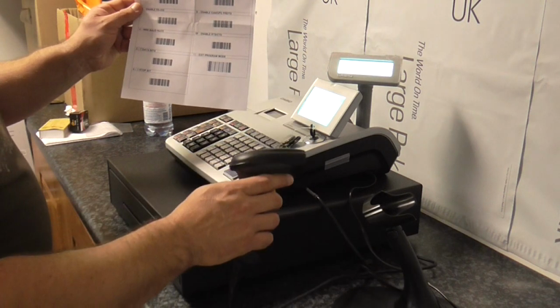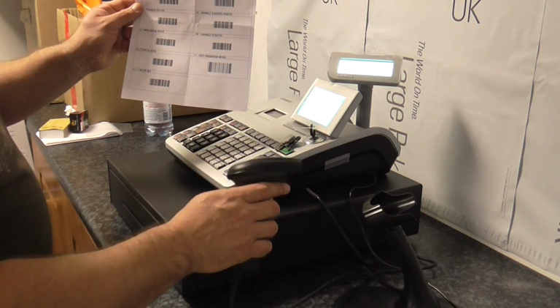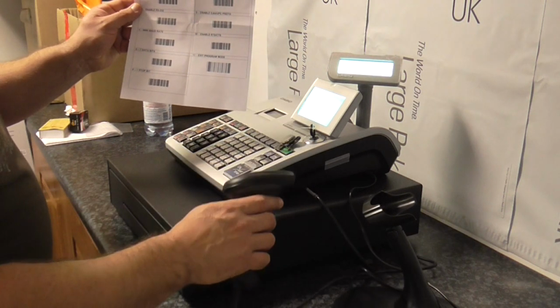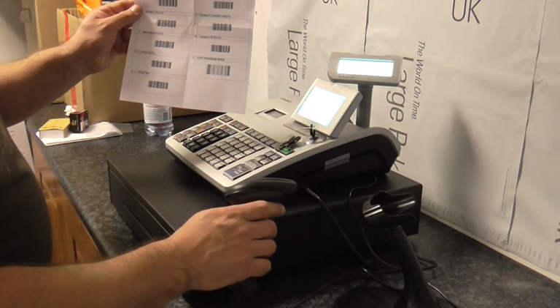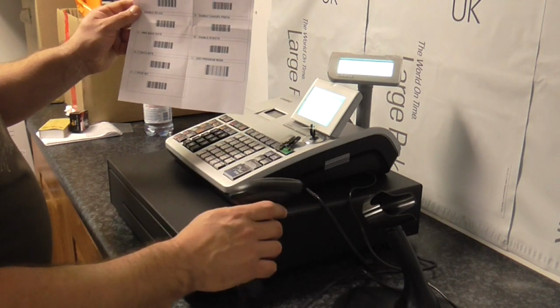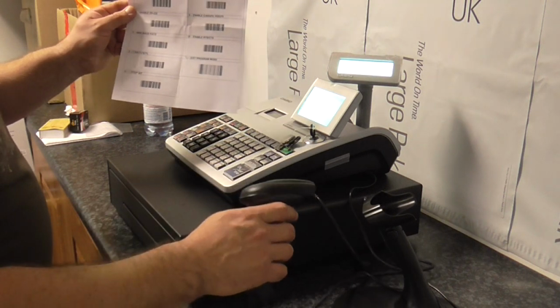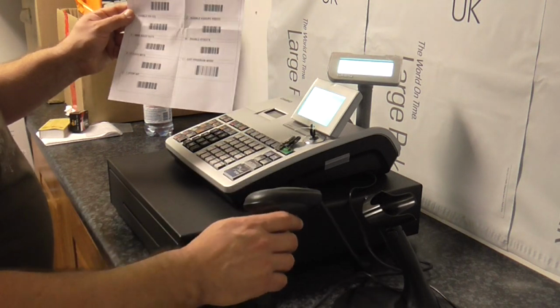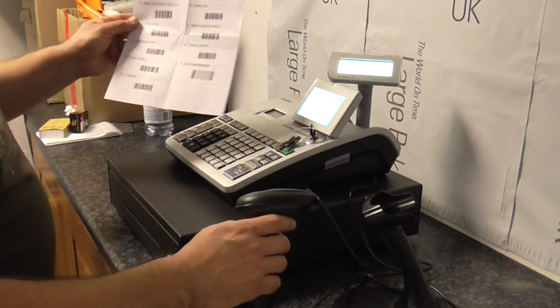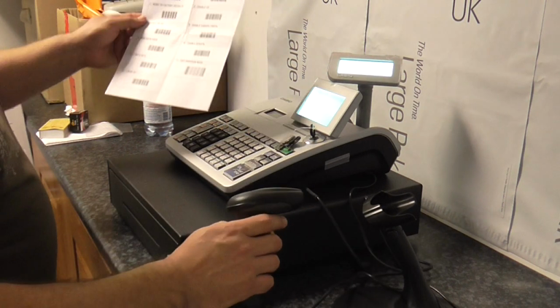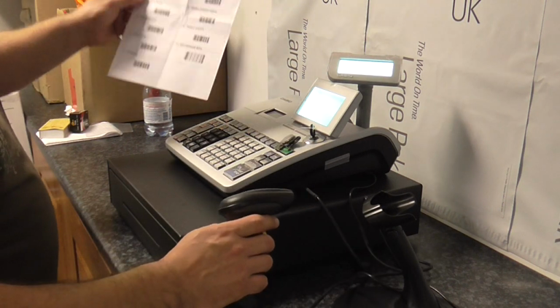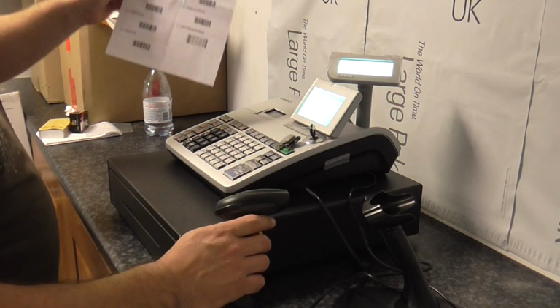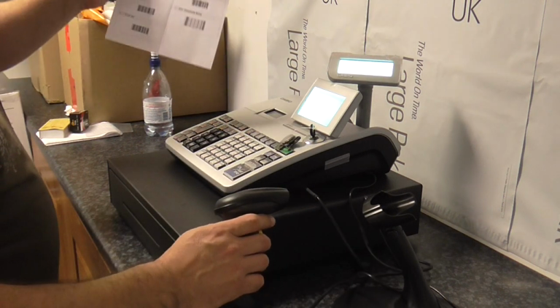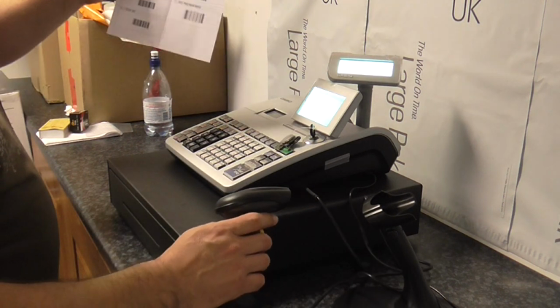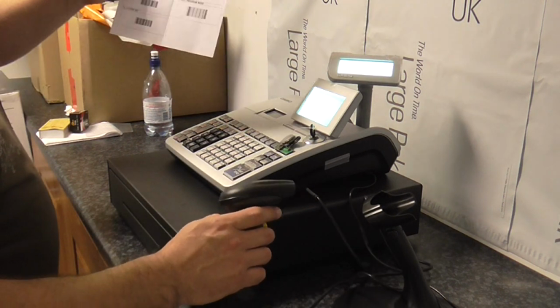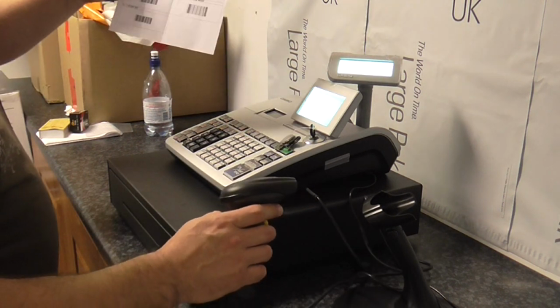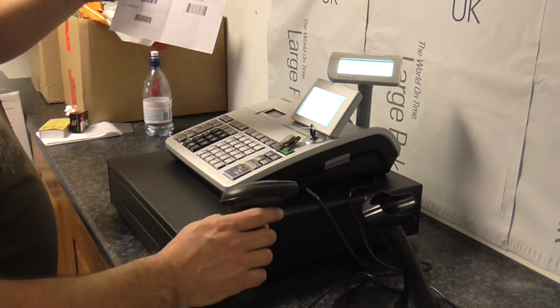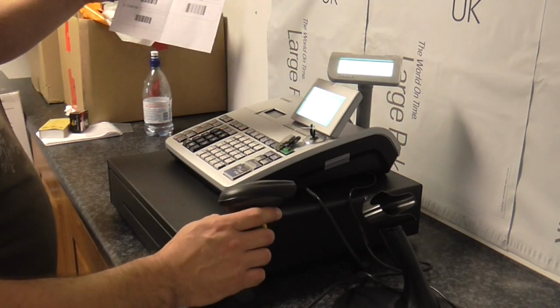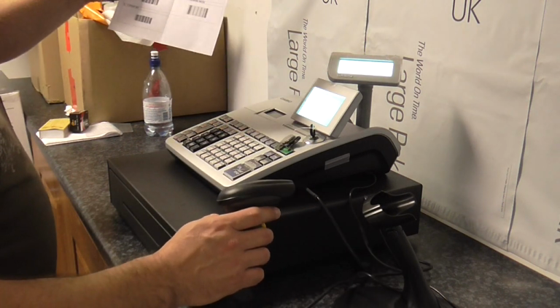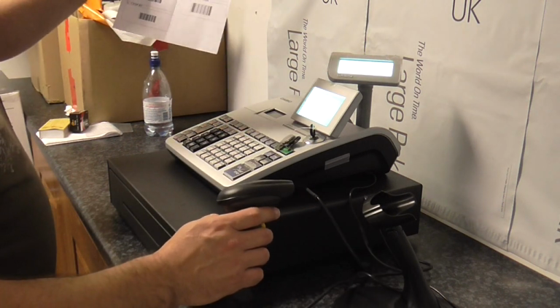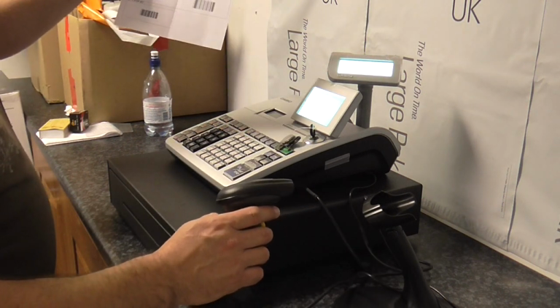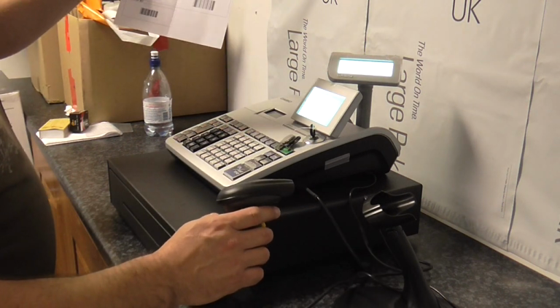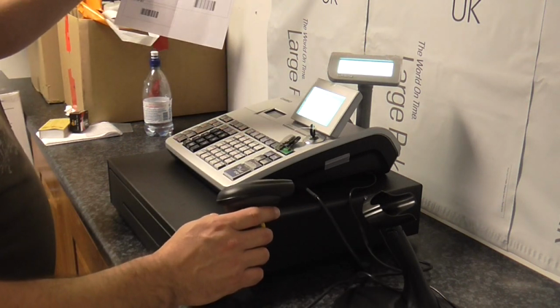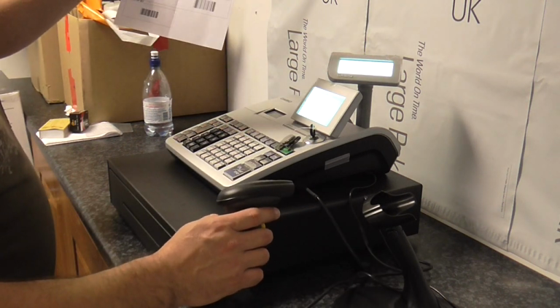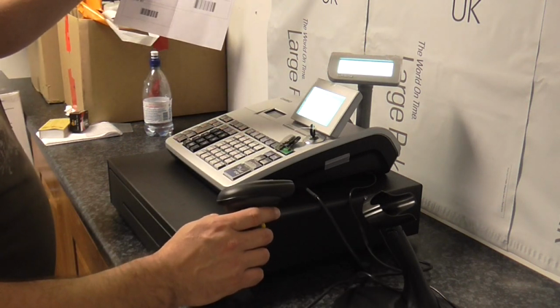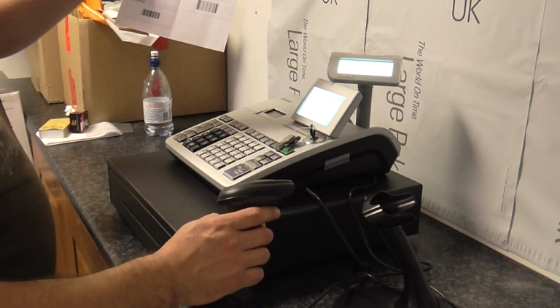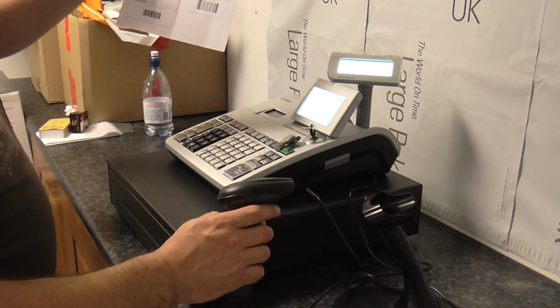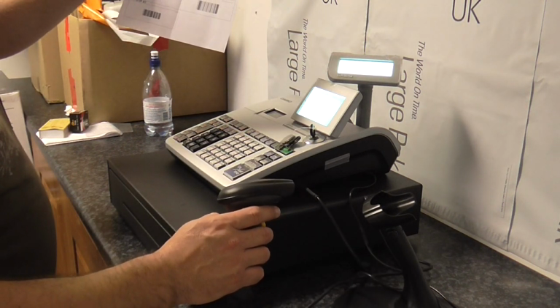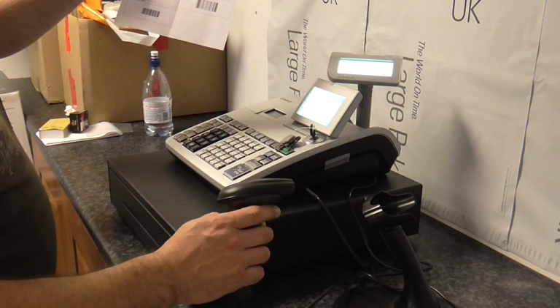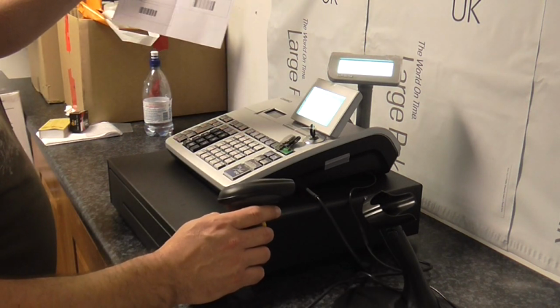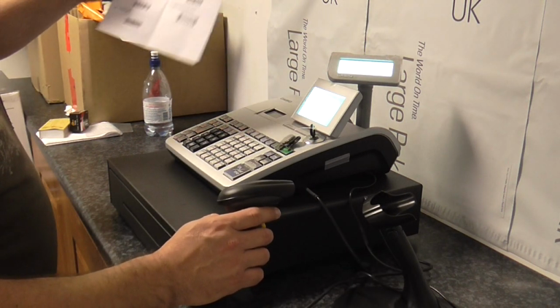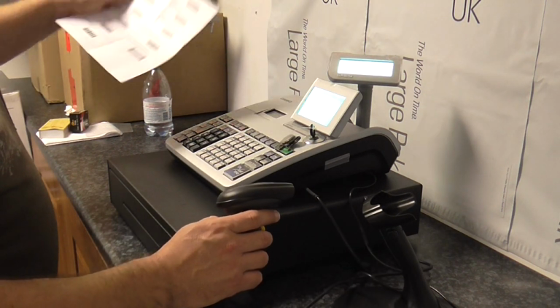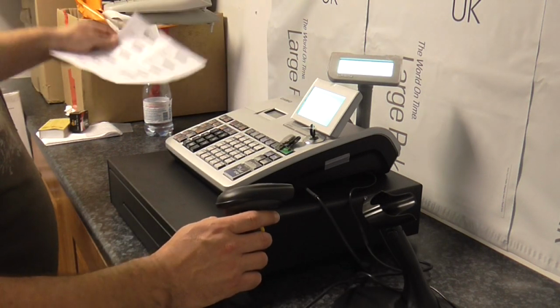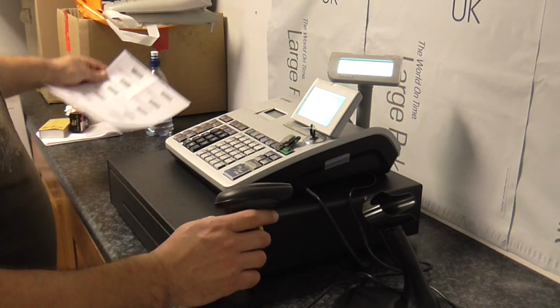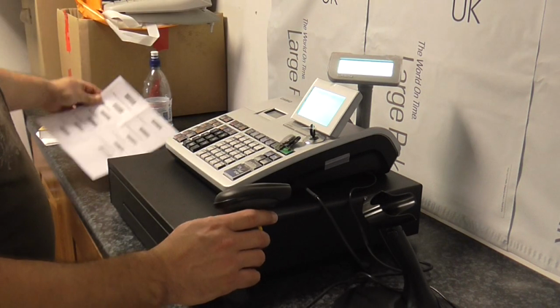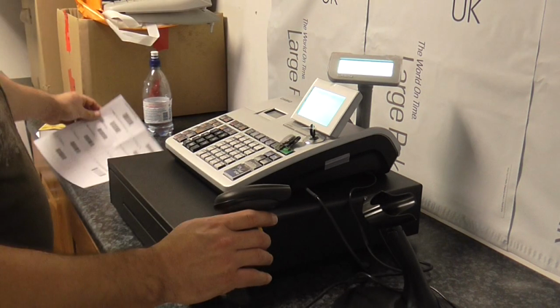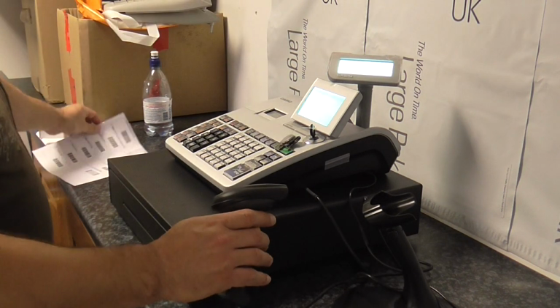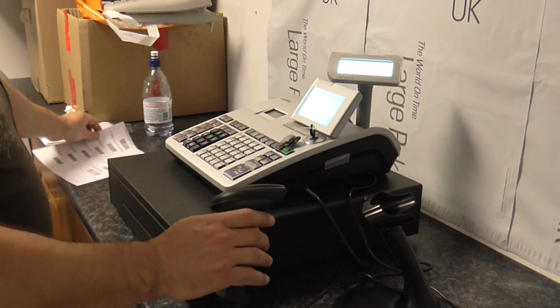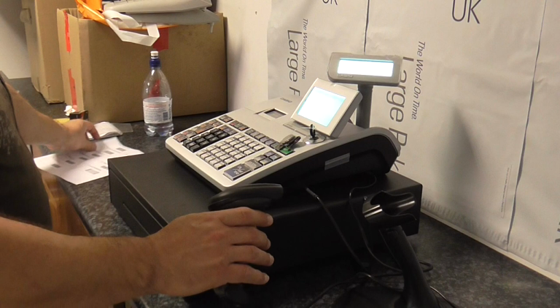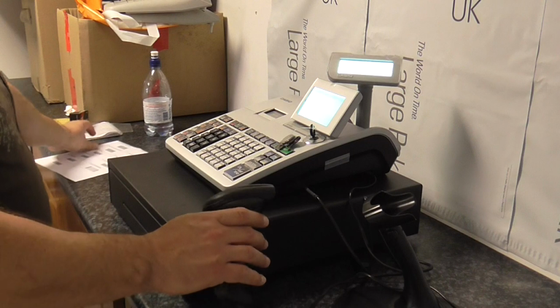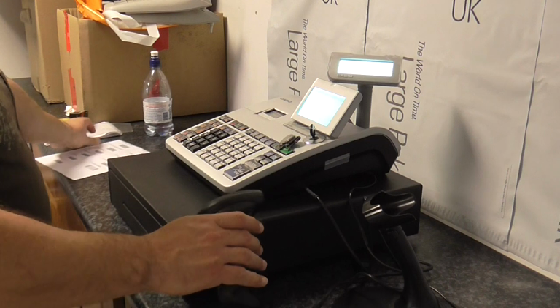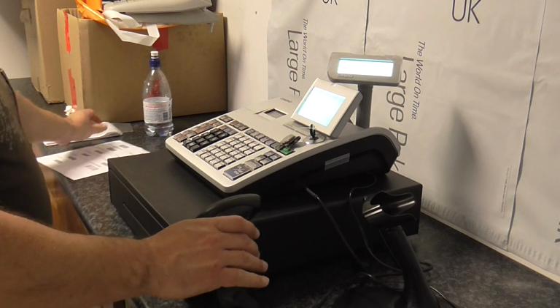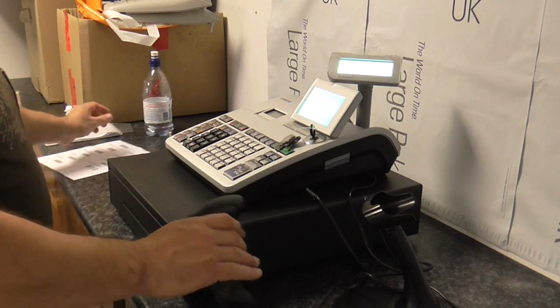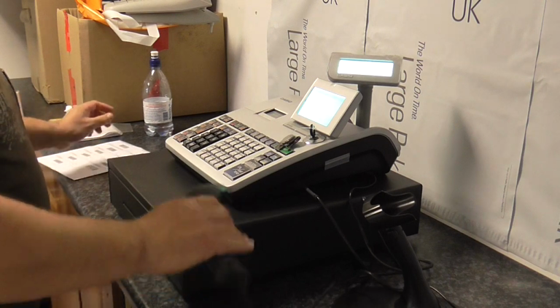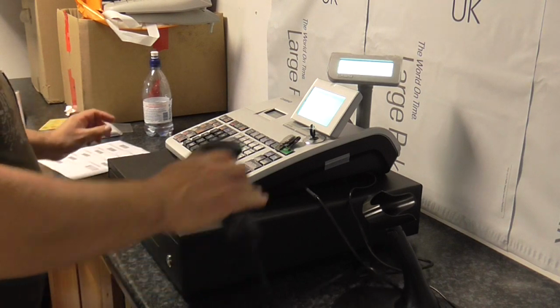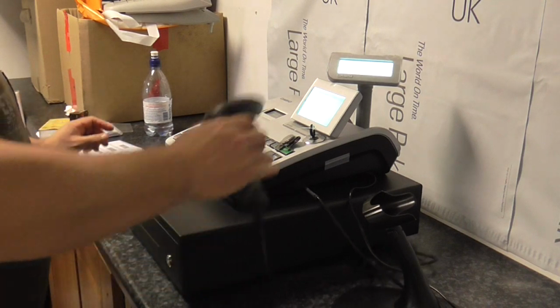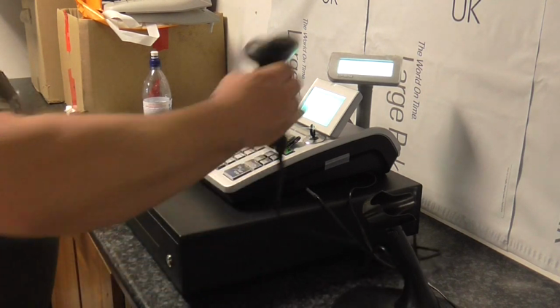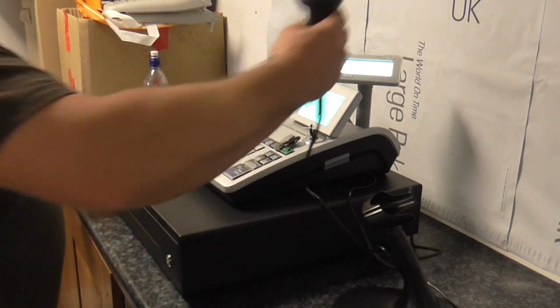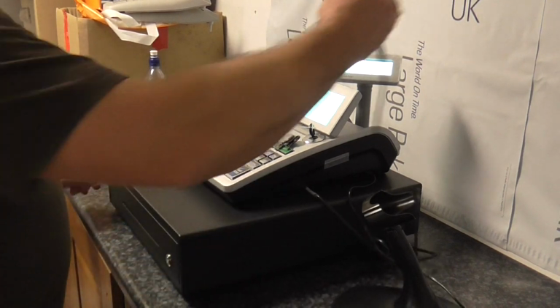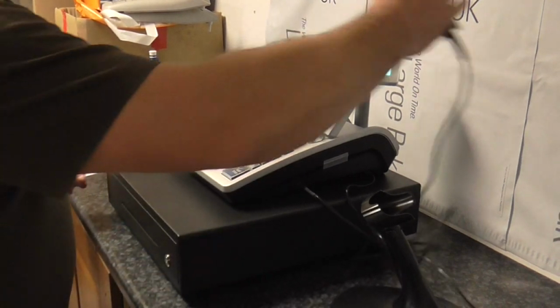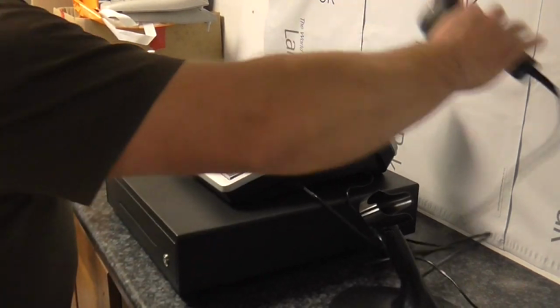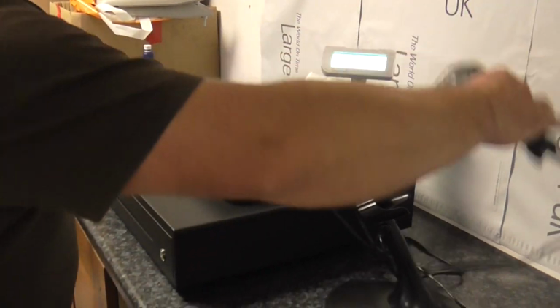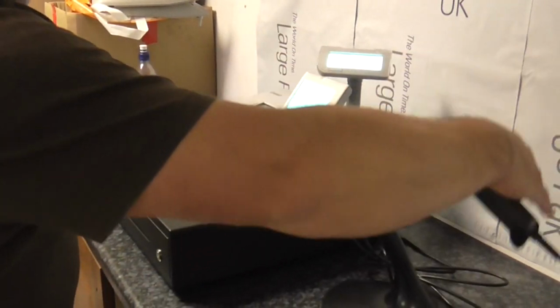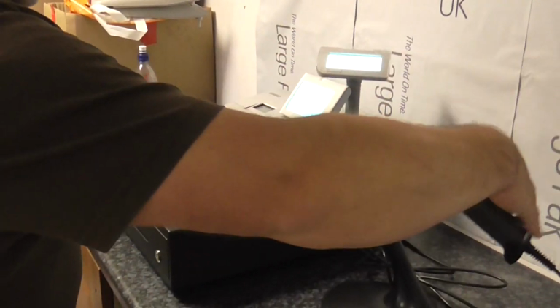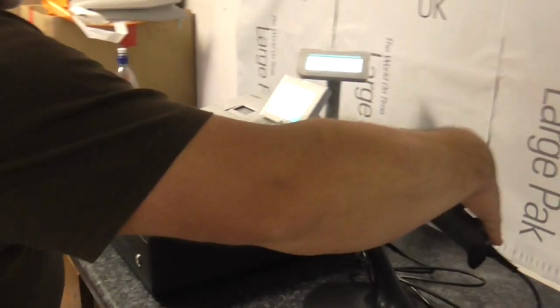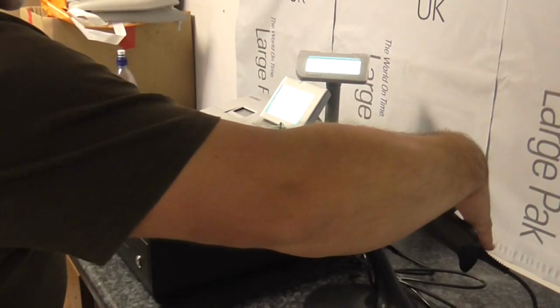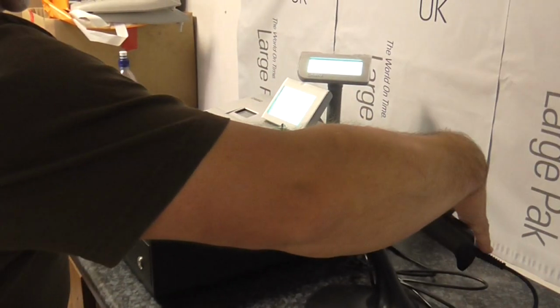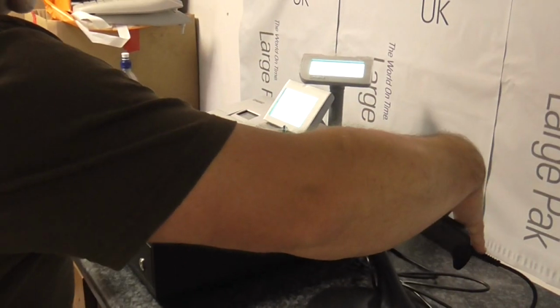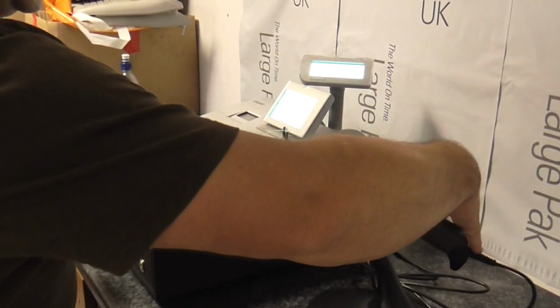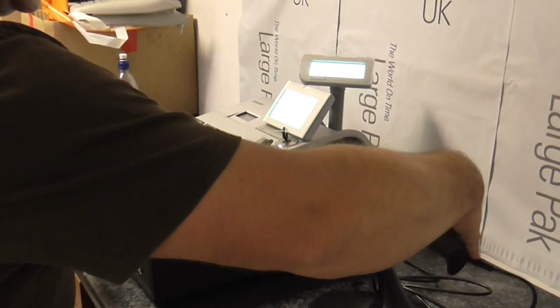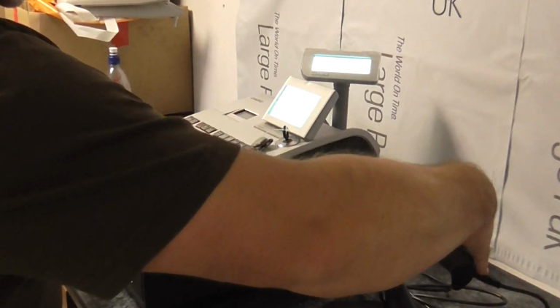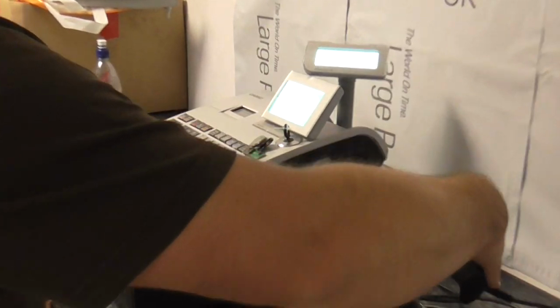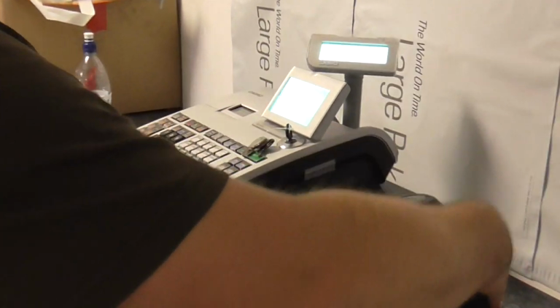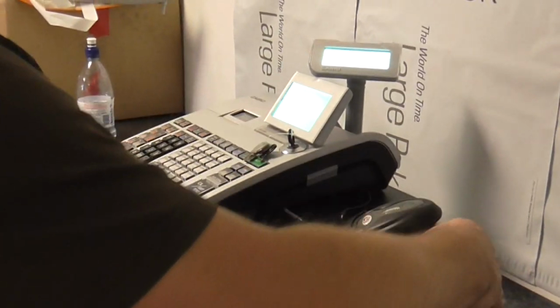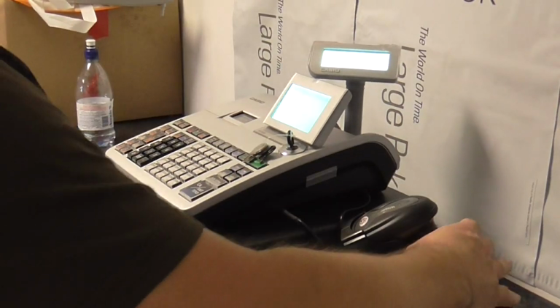We've done all 11 now, and that last one says number 11 — exit program mode. Put the scanner back in its cradle.